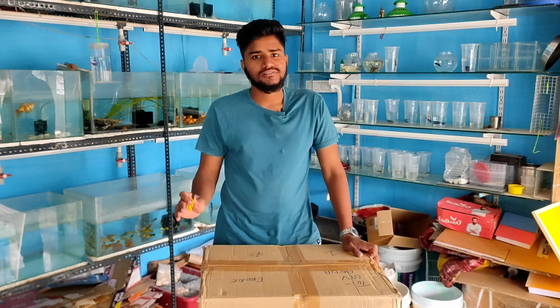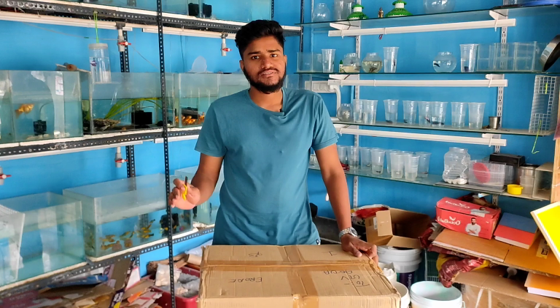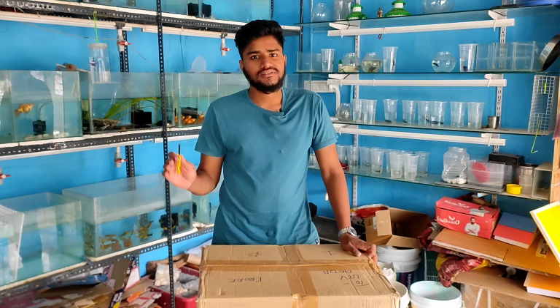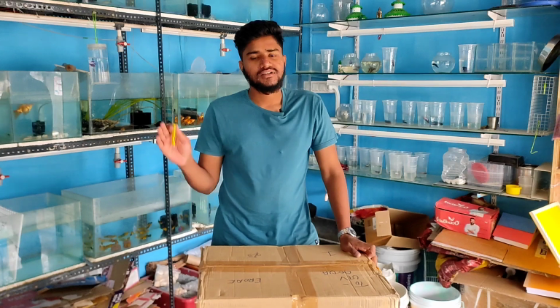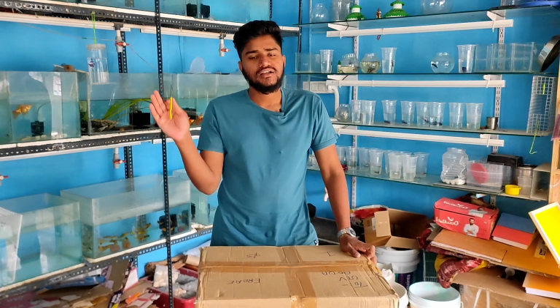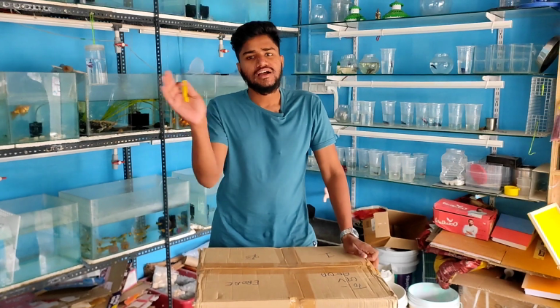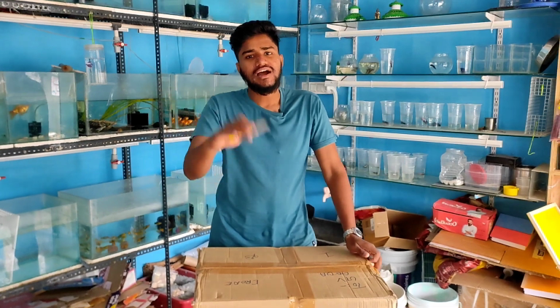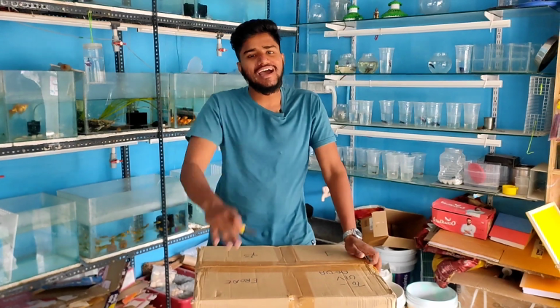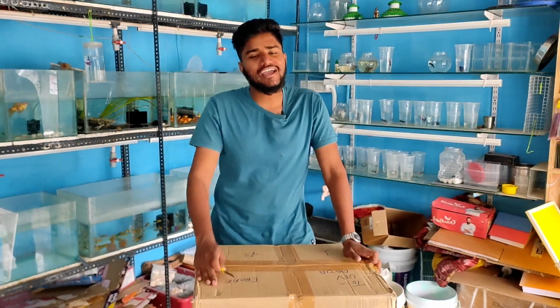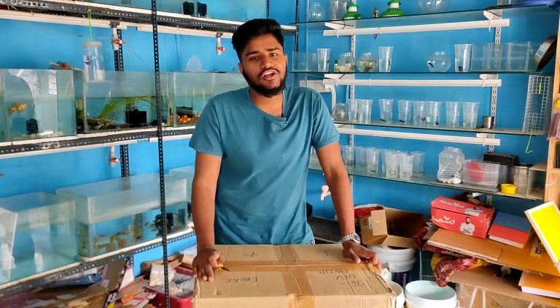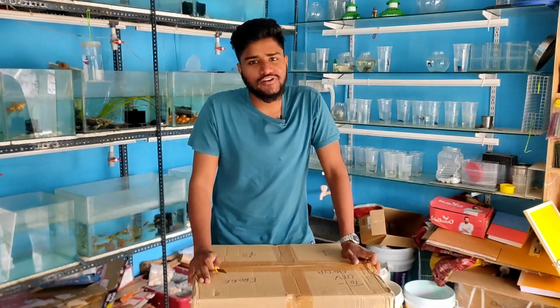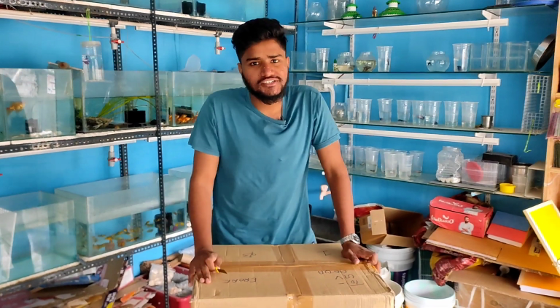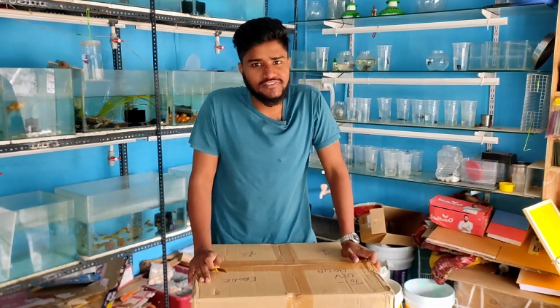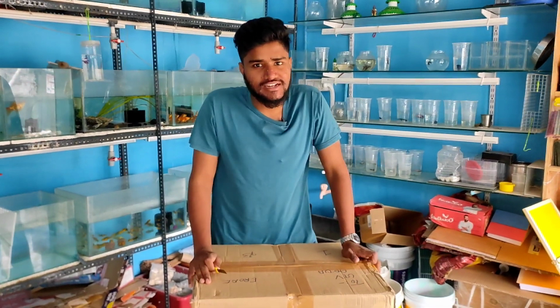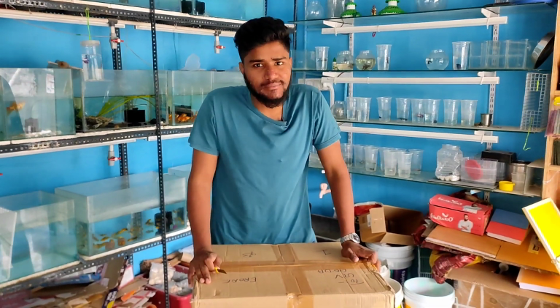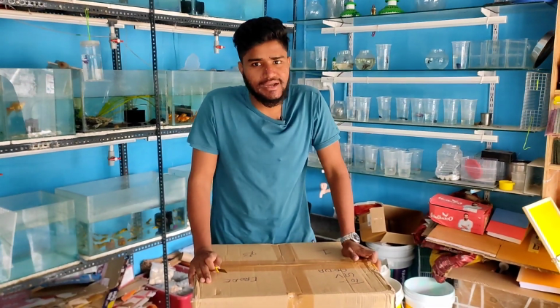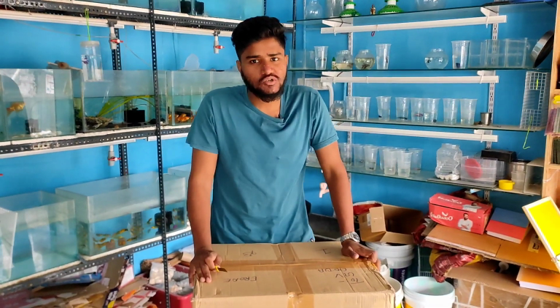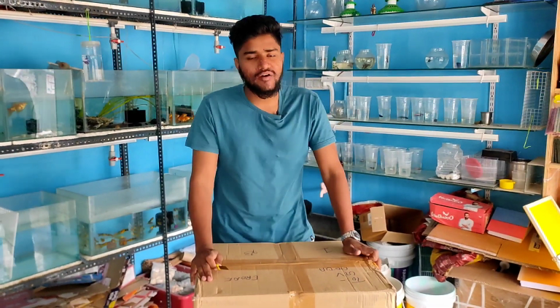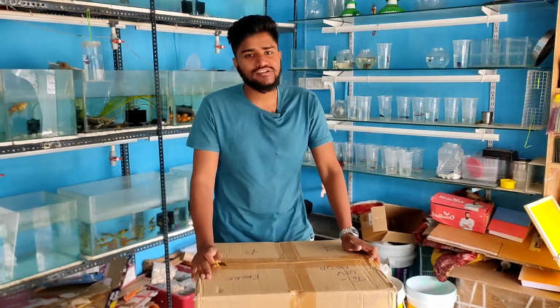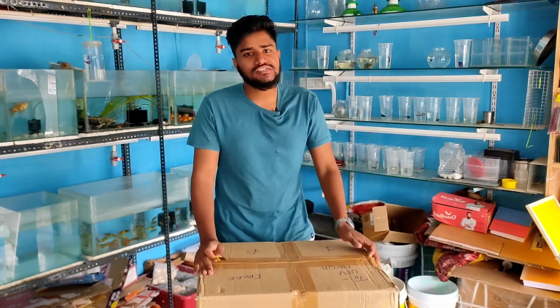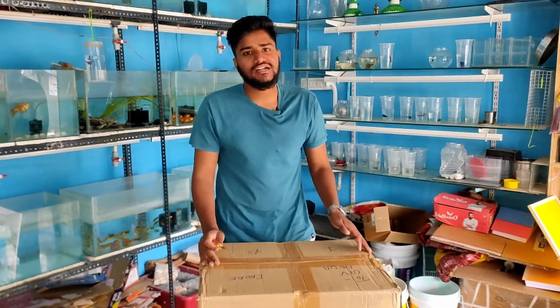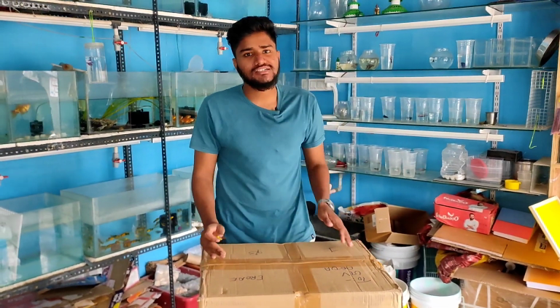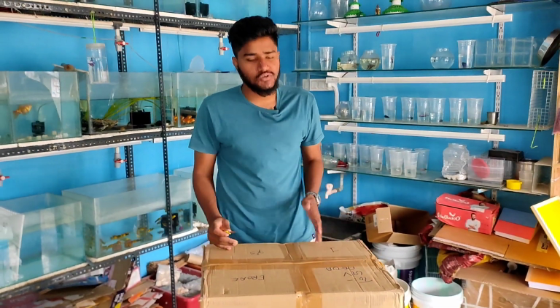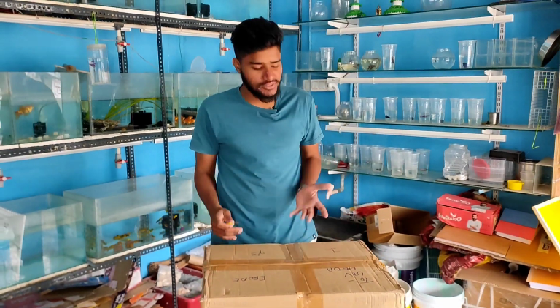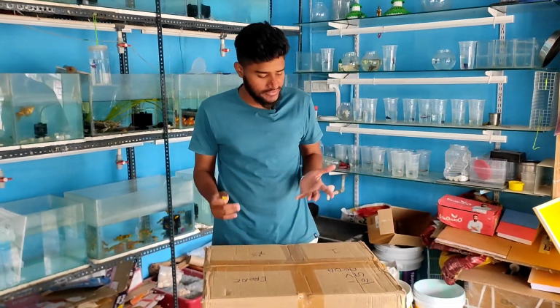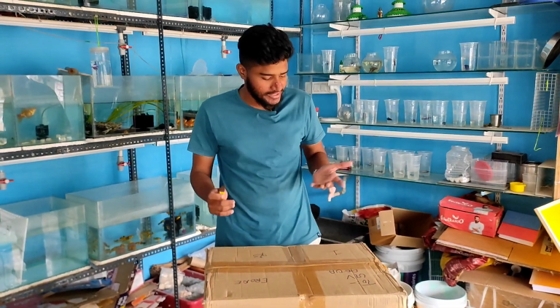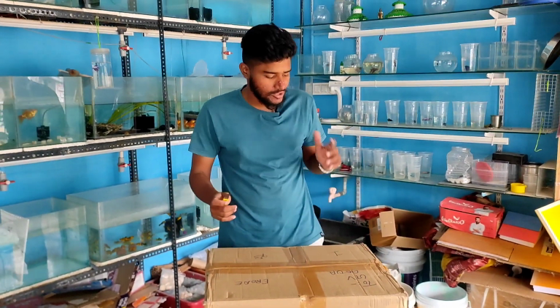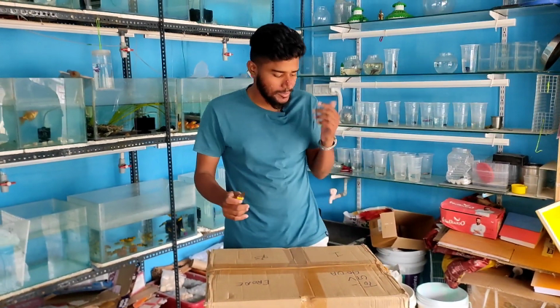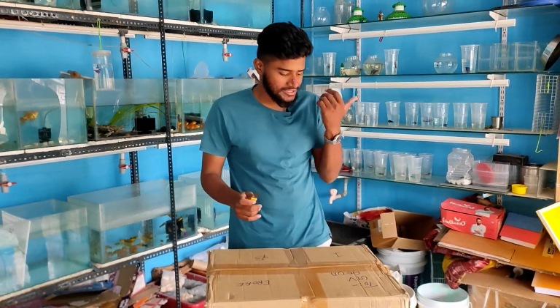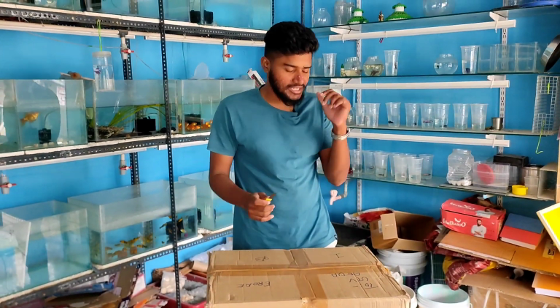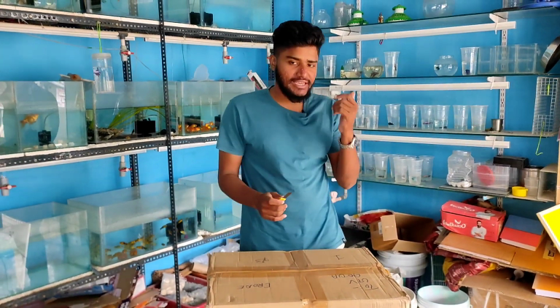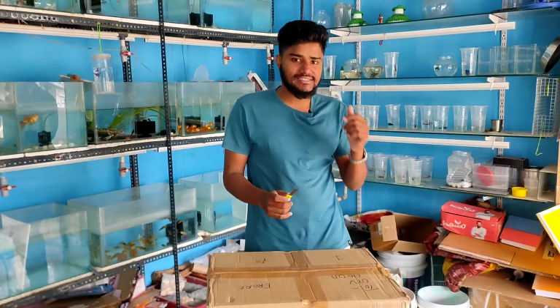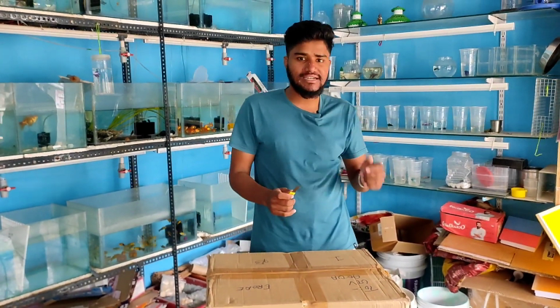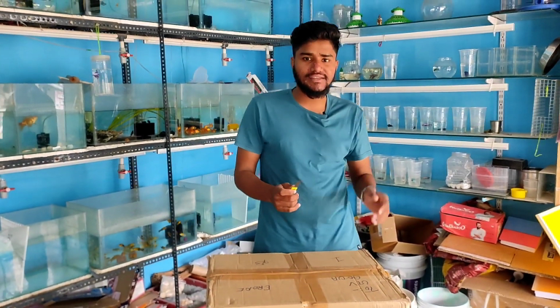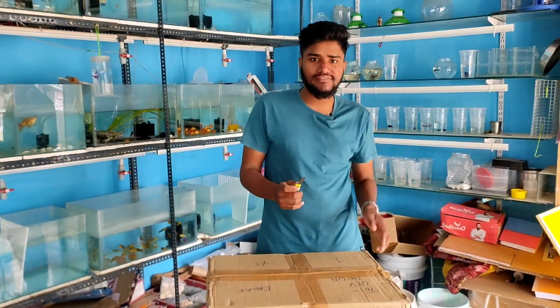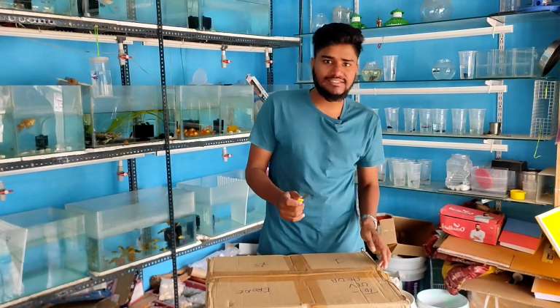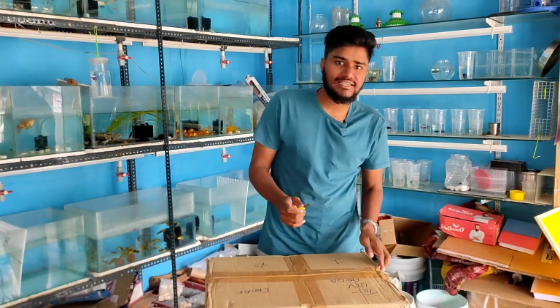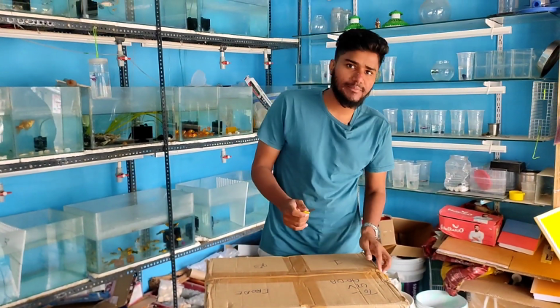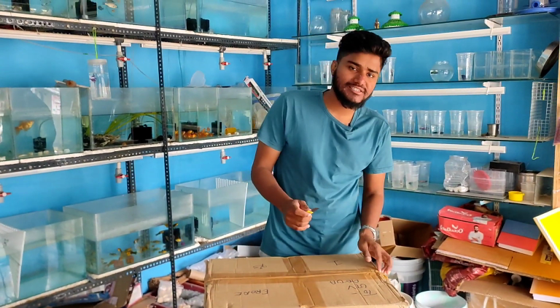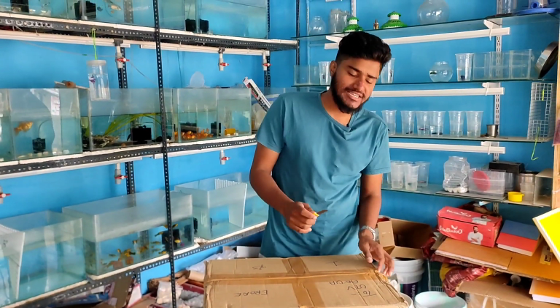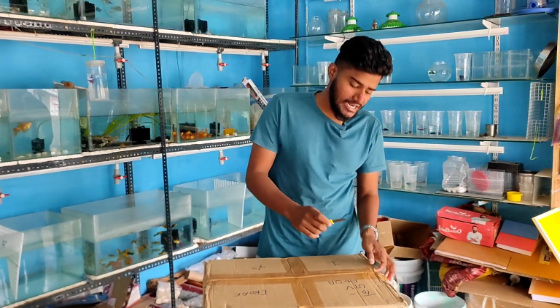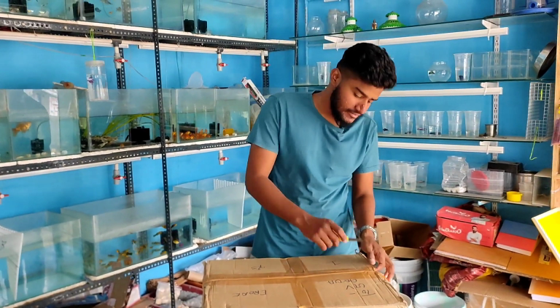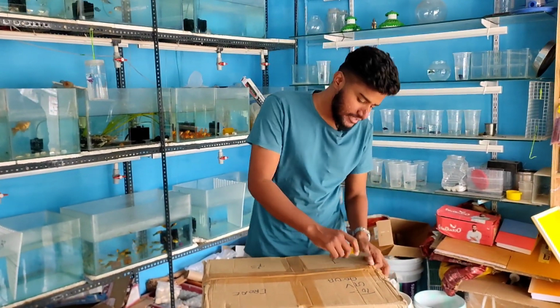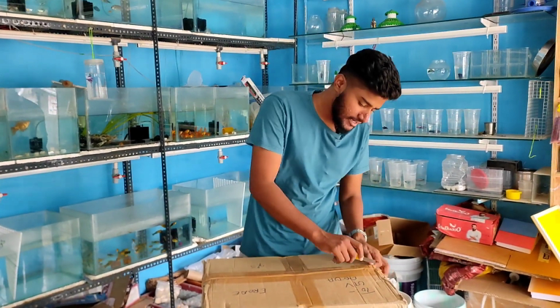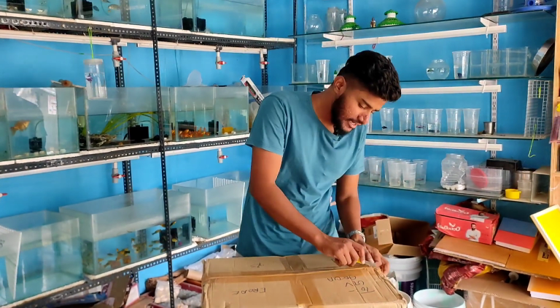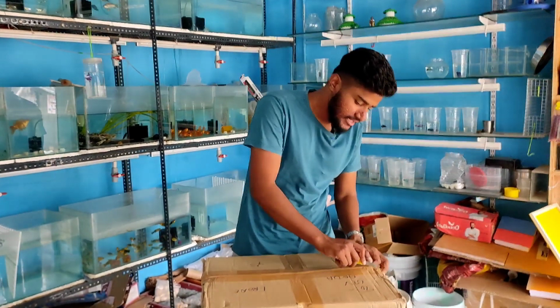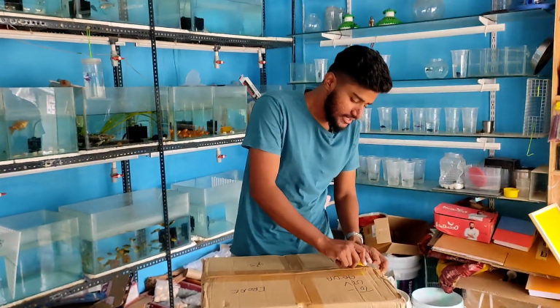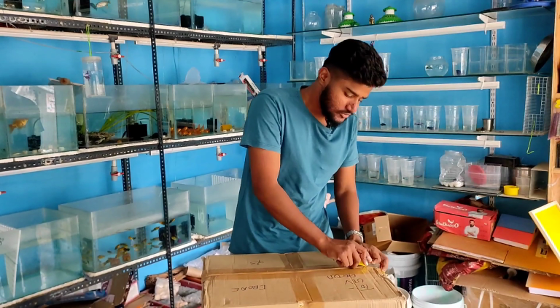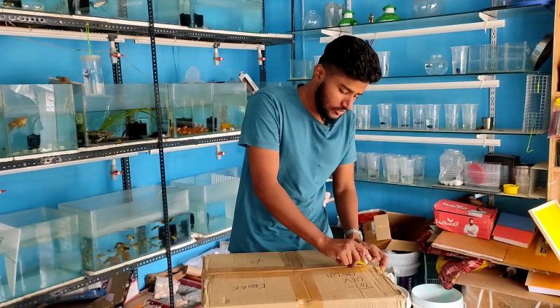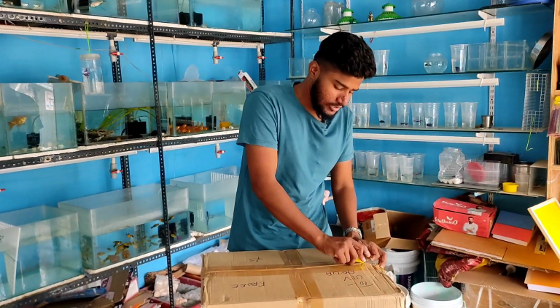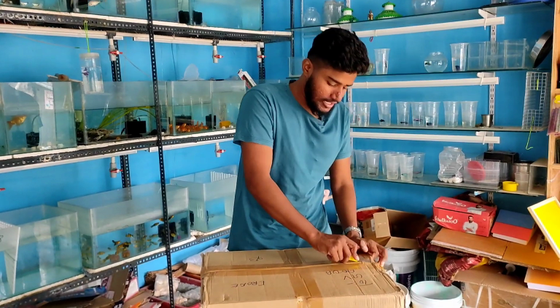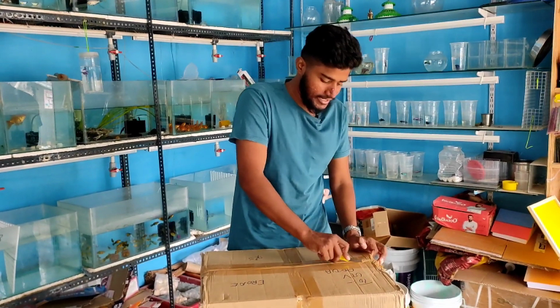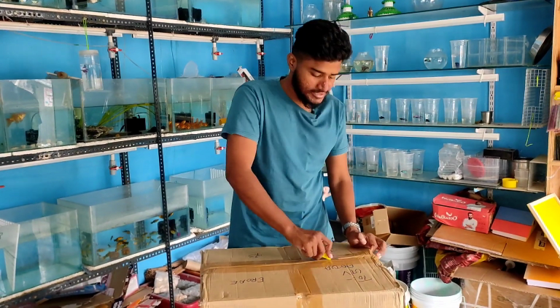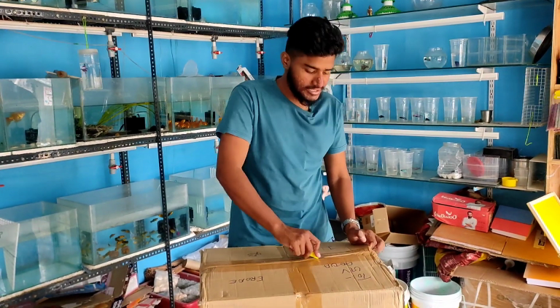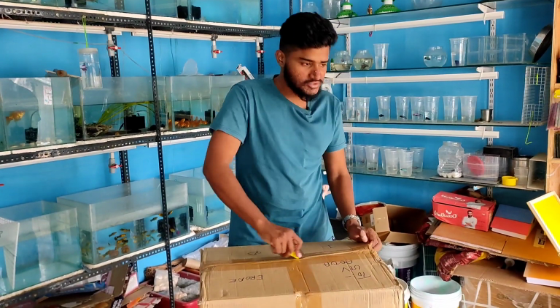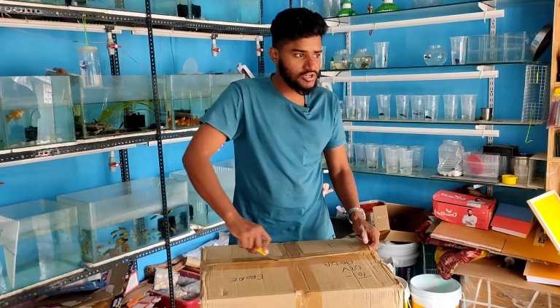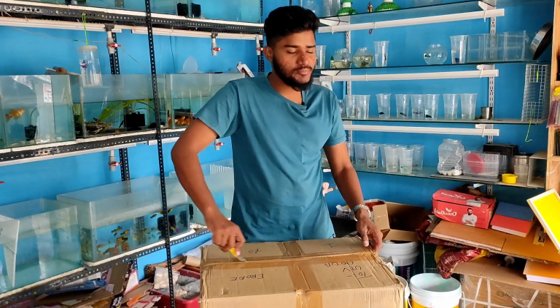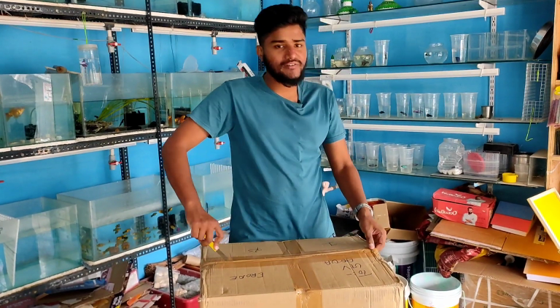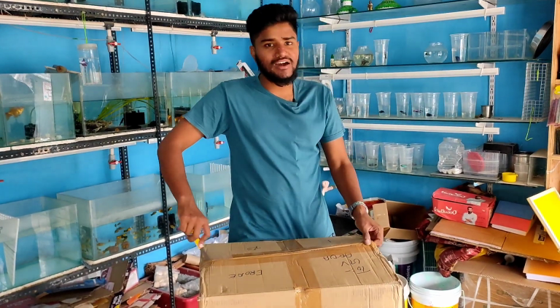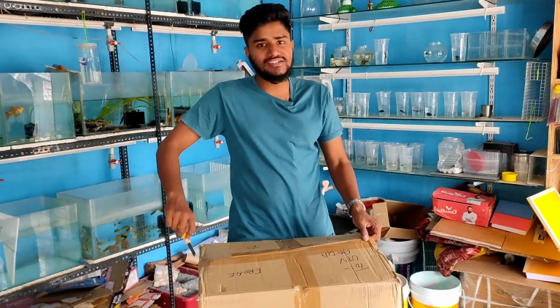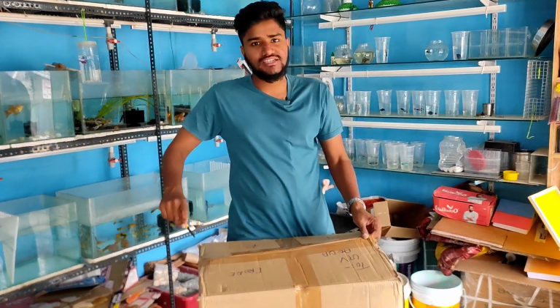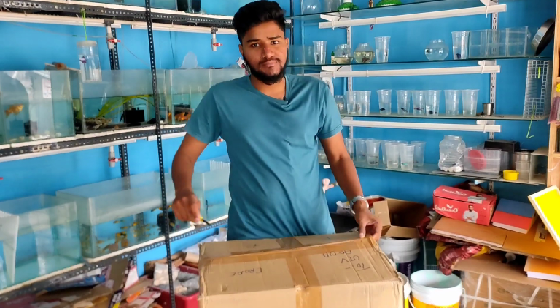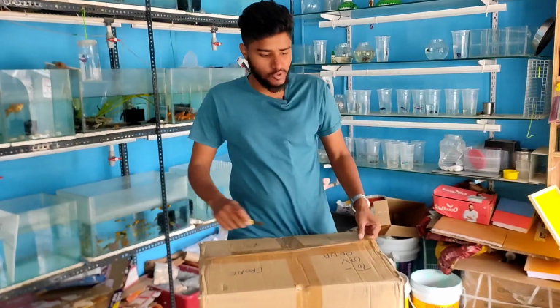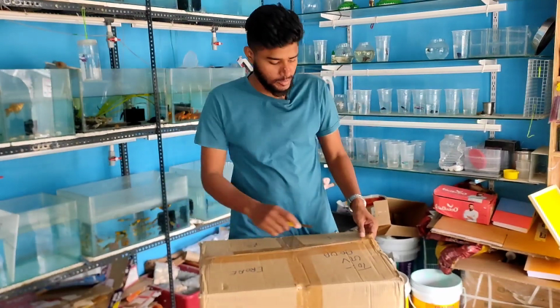Hi everyone, welcome back to our channel. This is the first video where we are talking about exciting fish. I am talking about the WhatsApp group.